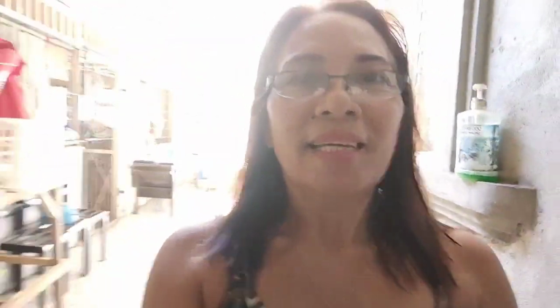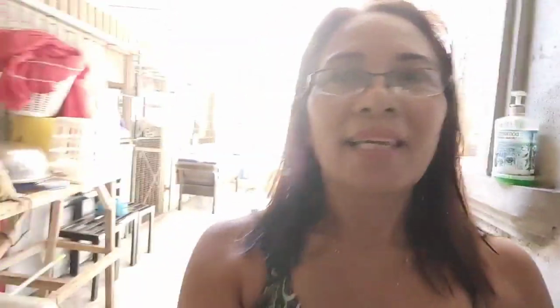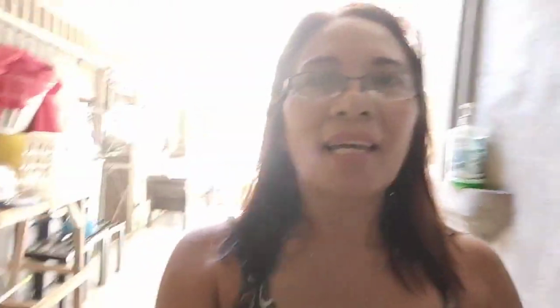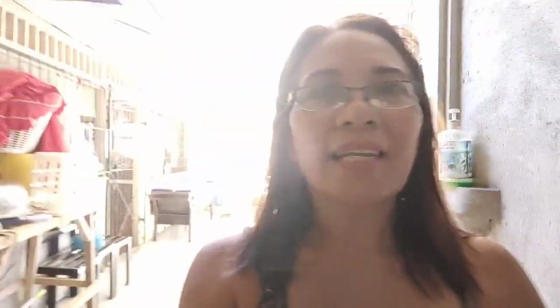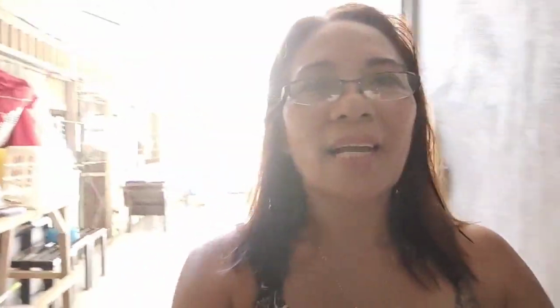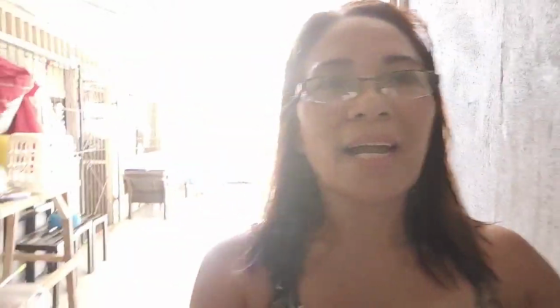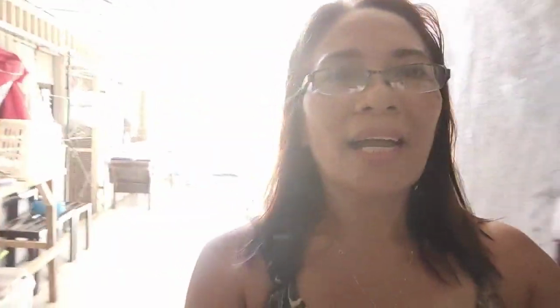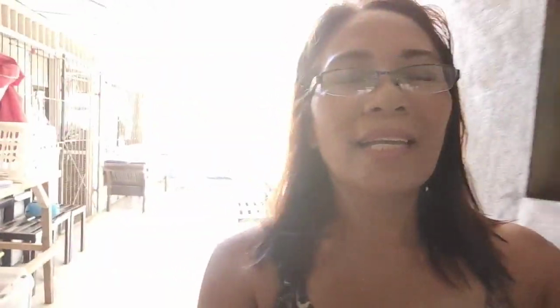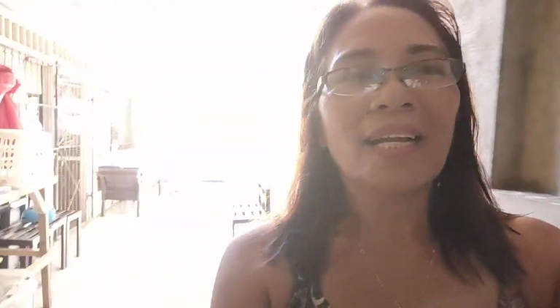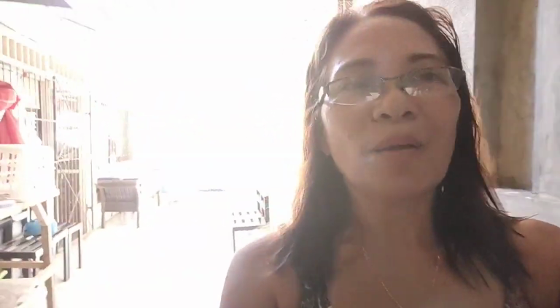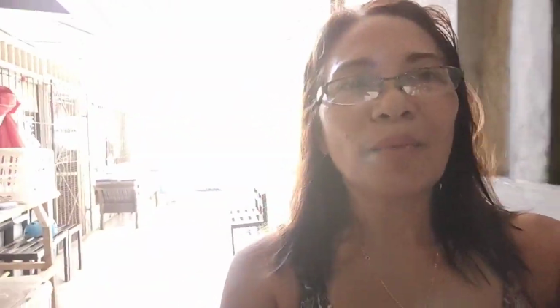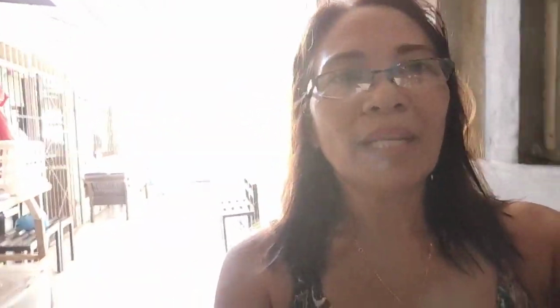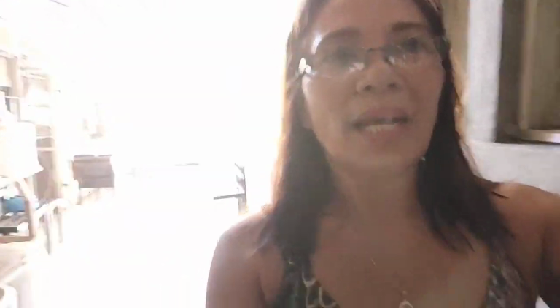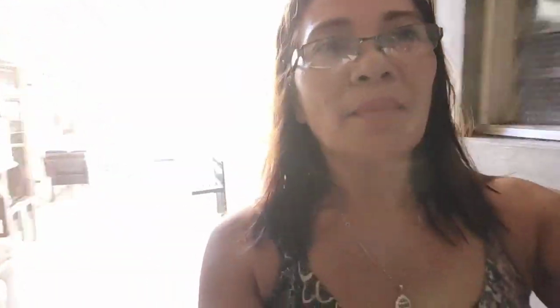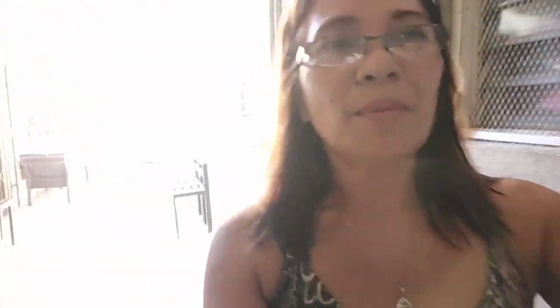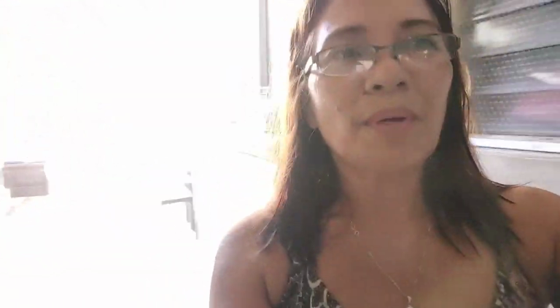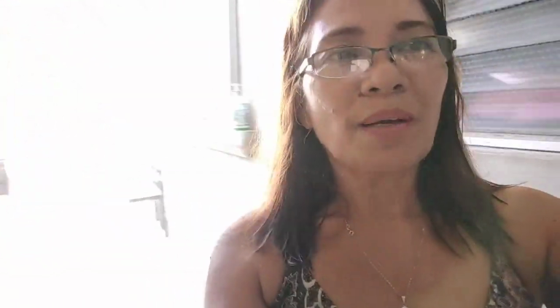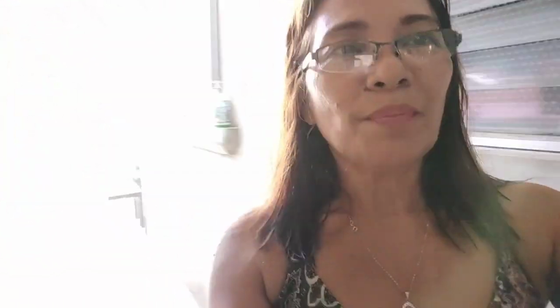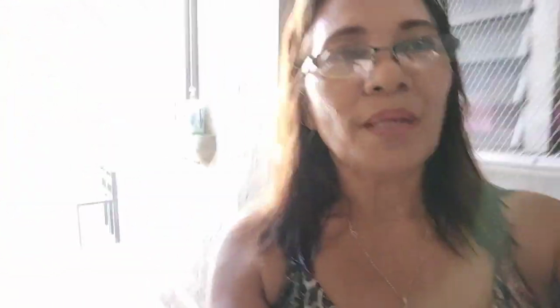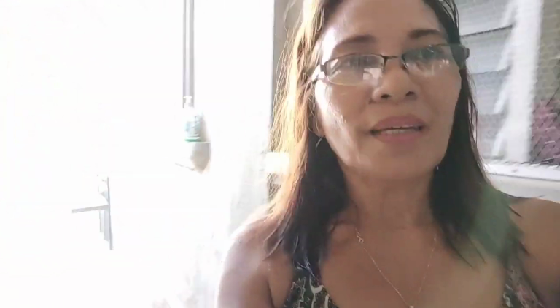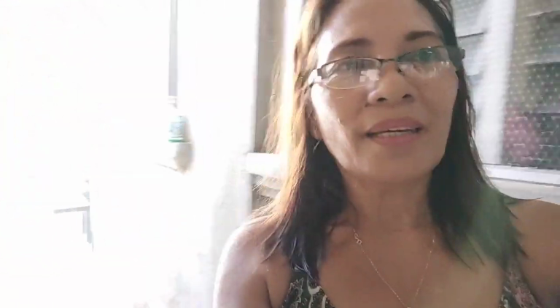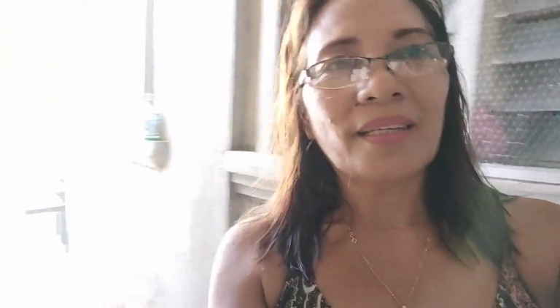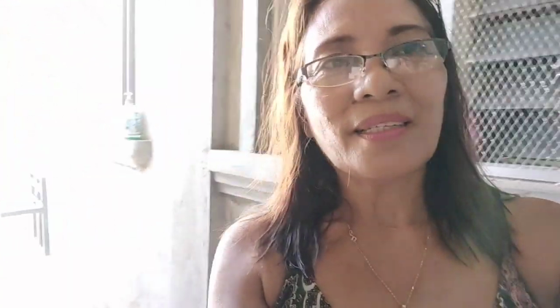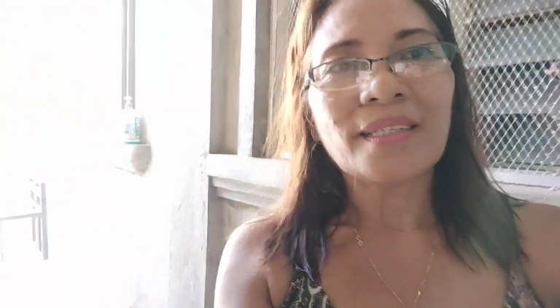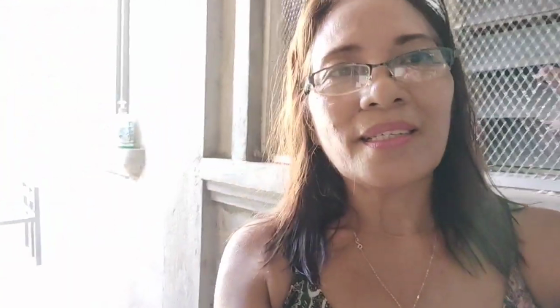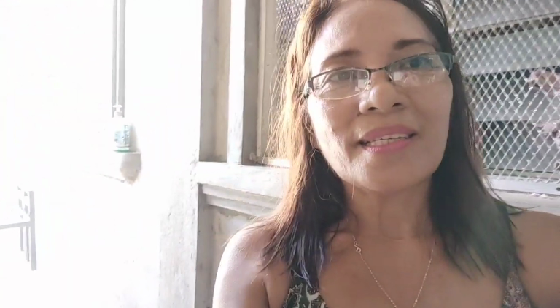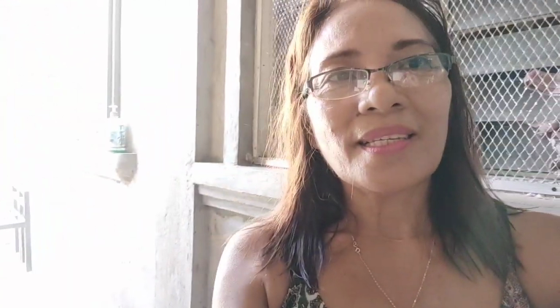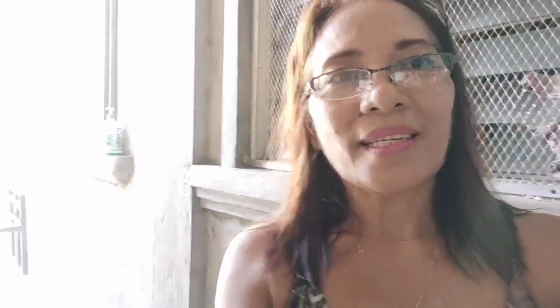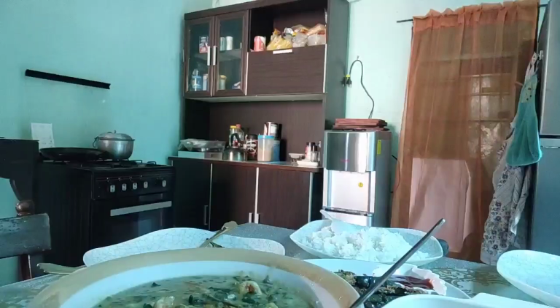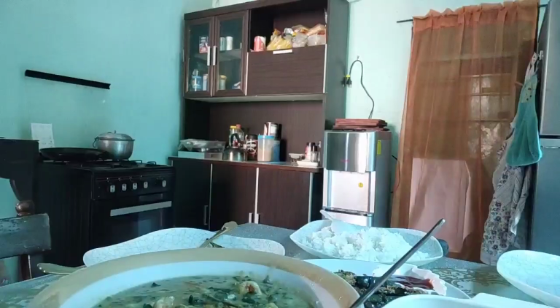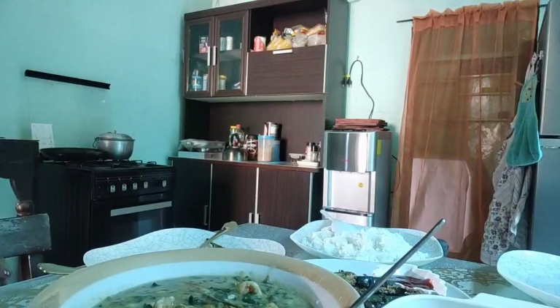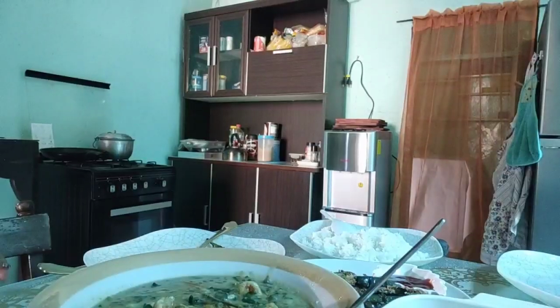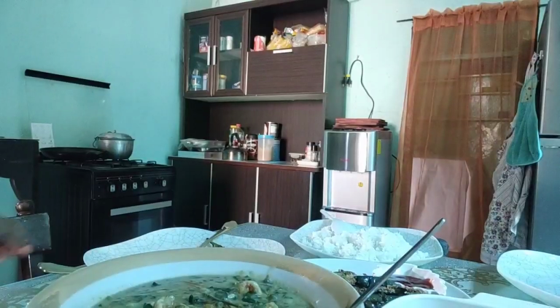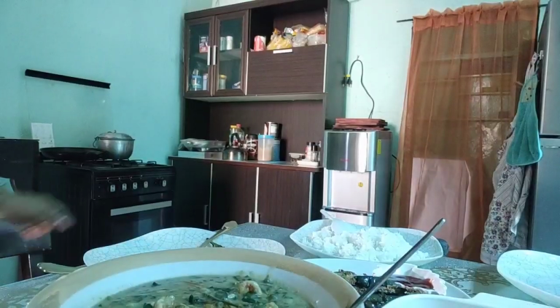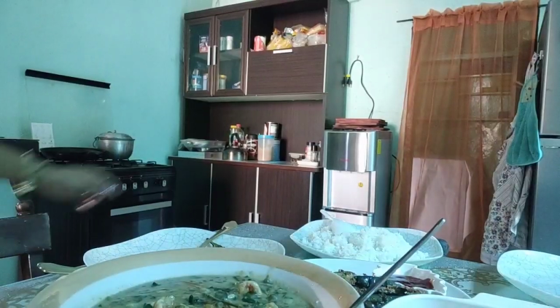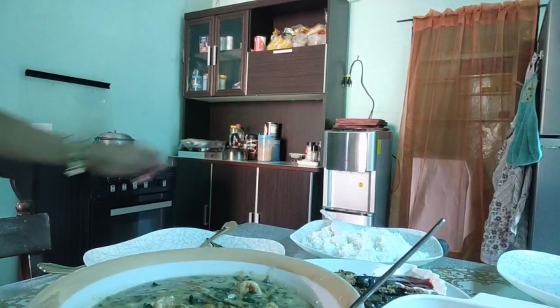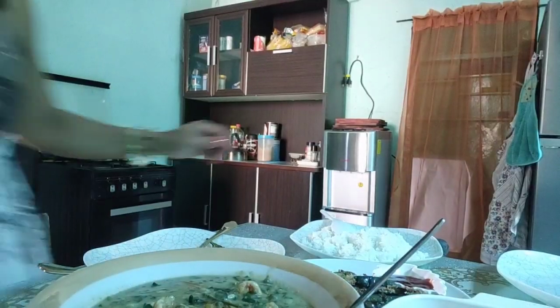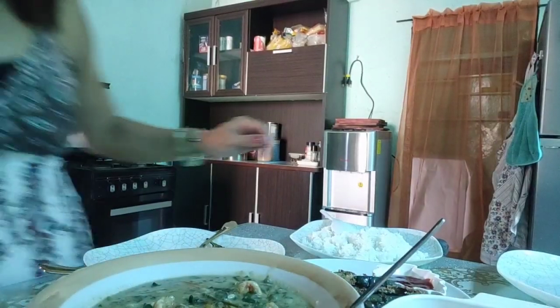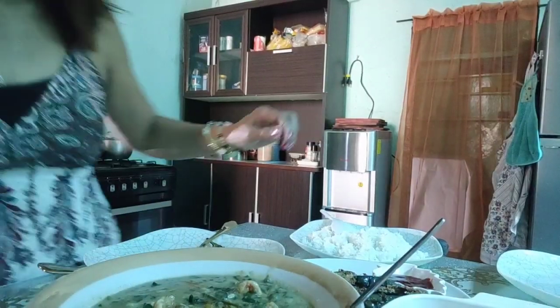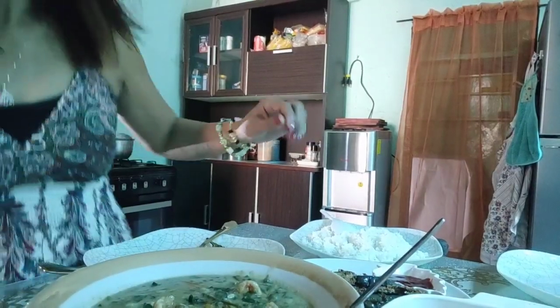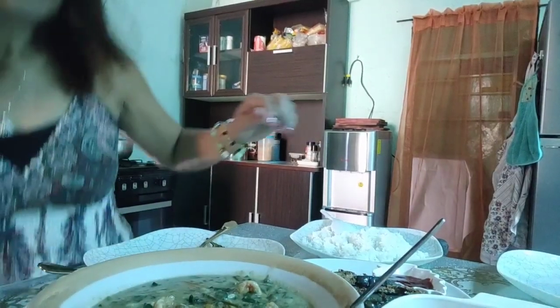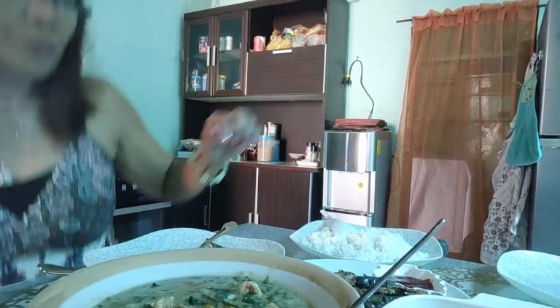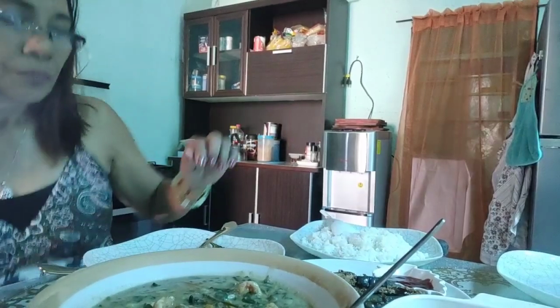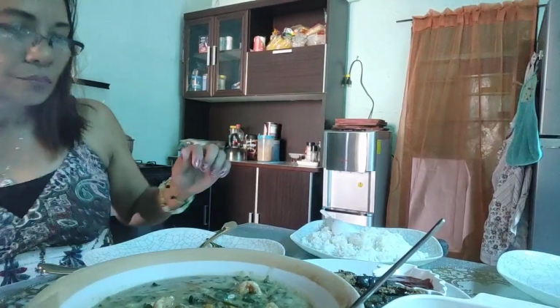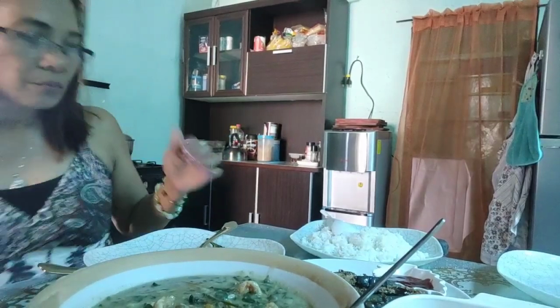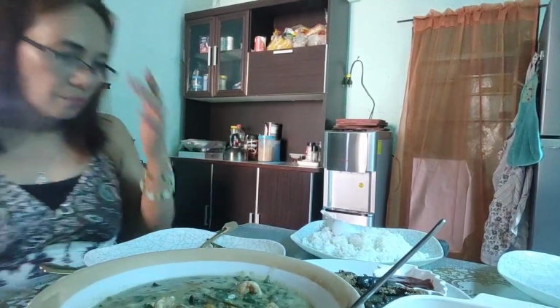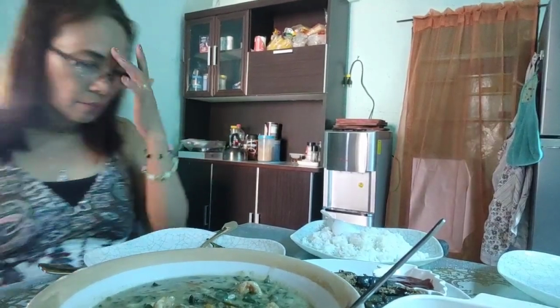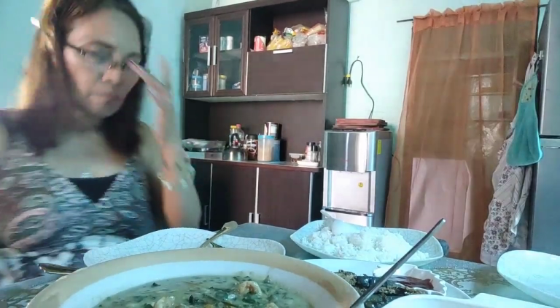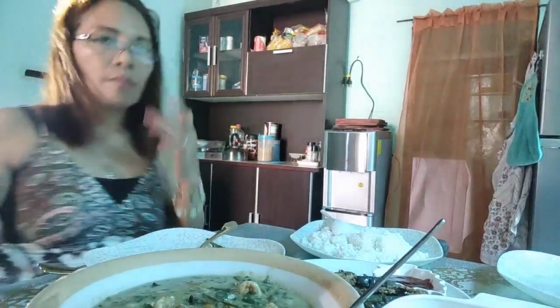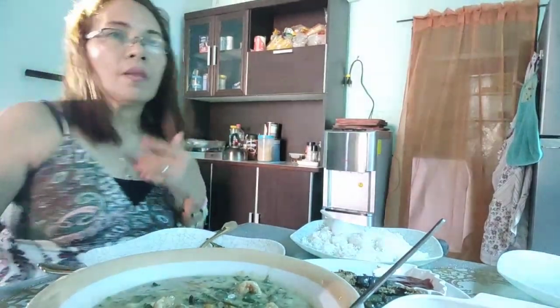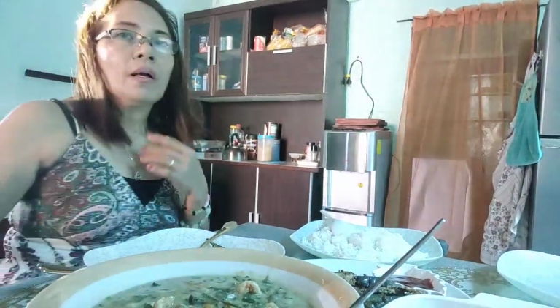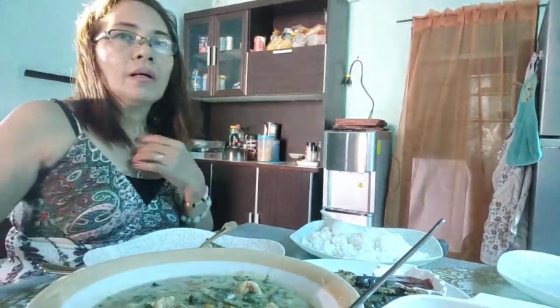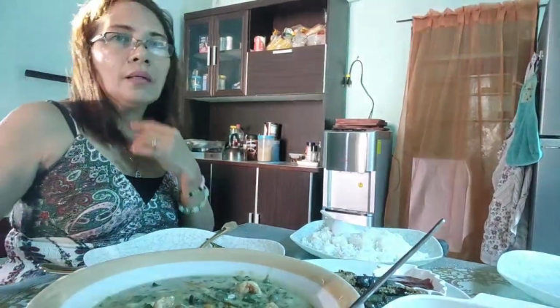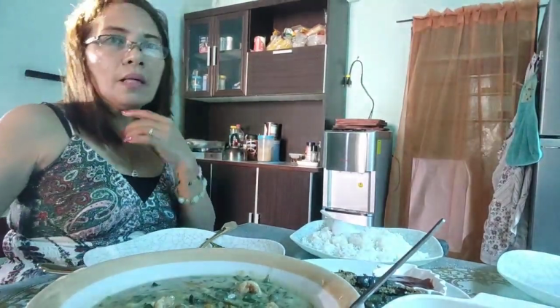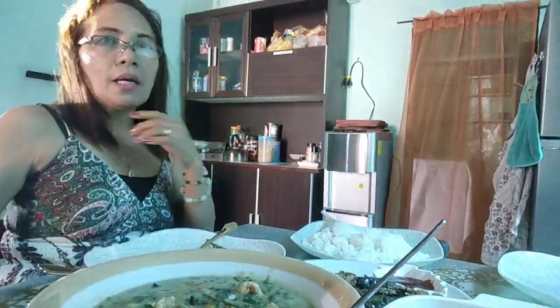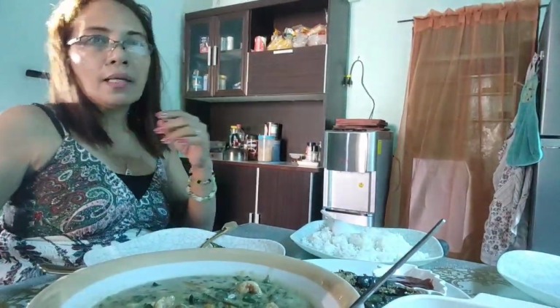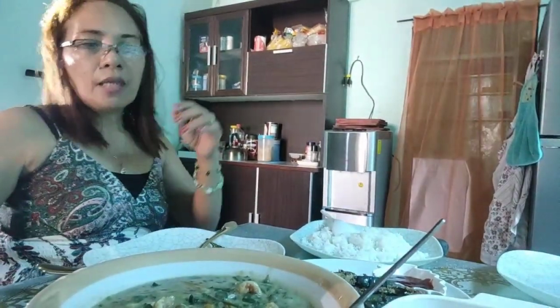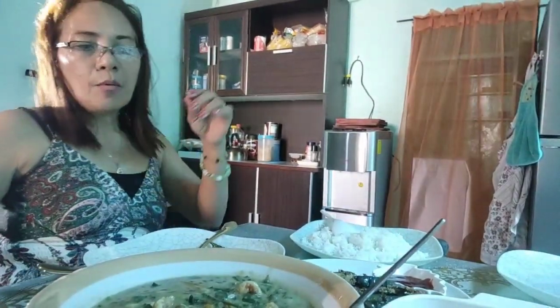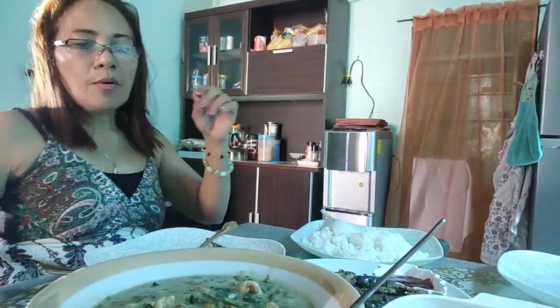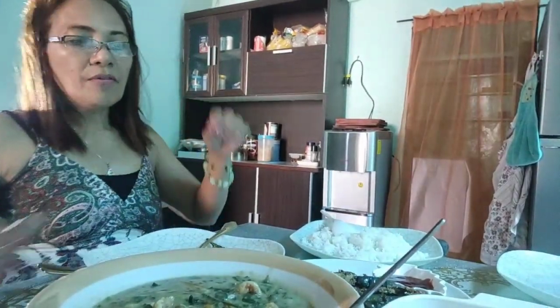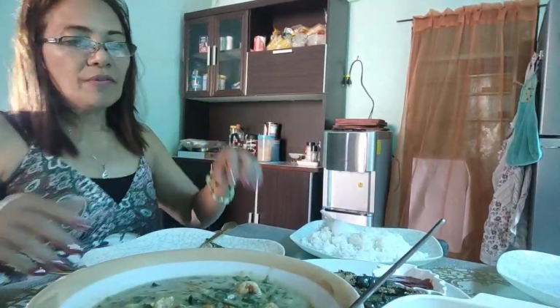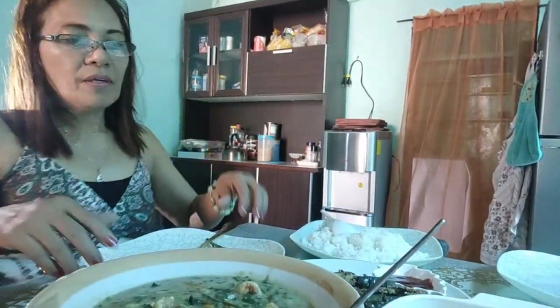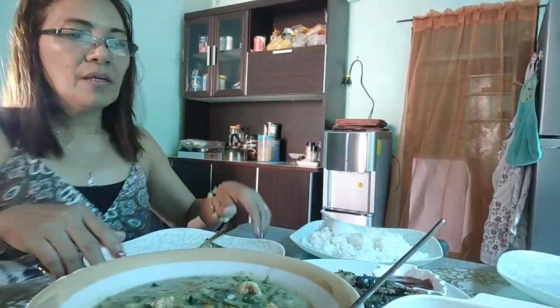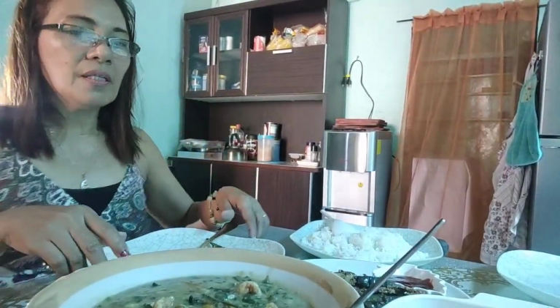Kakain na kami ni Abby mga friends — kain tayo!